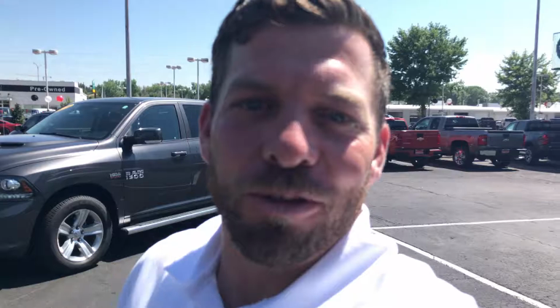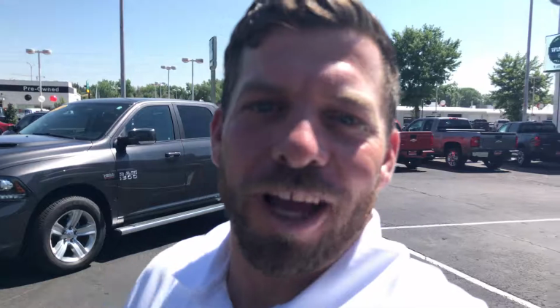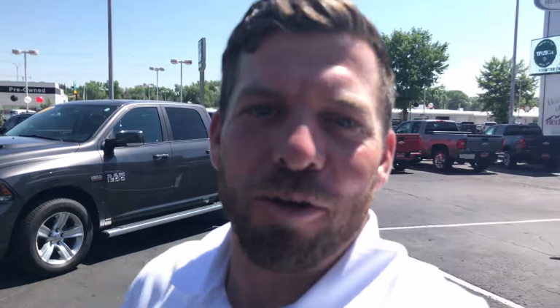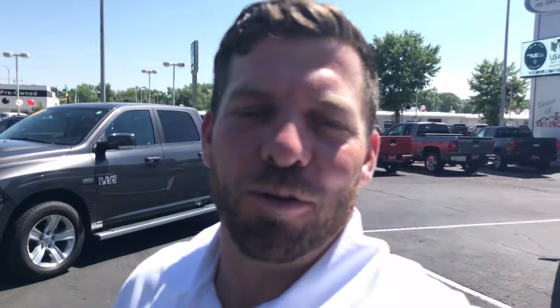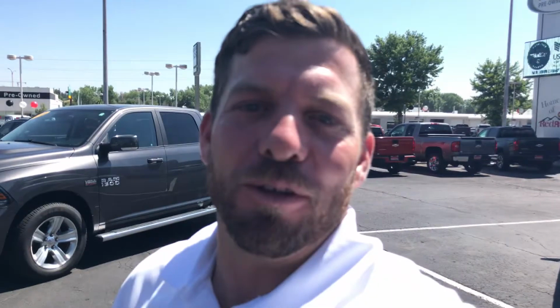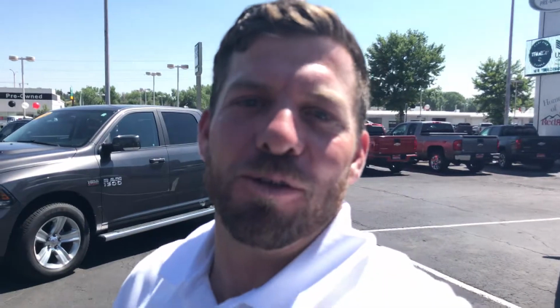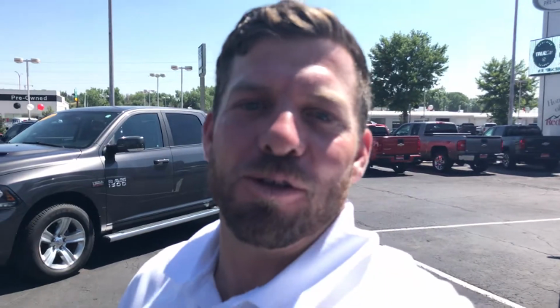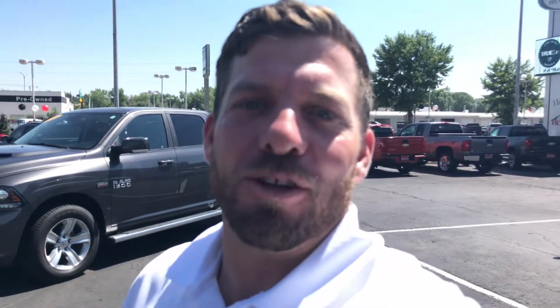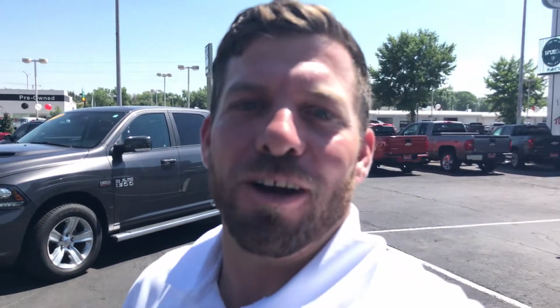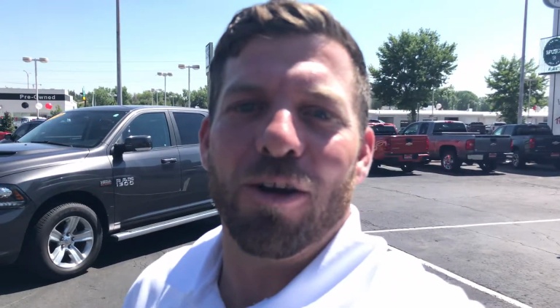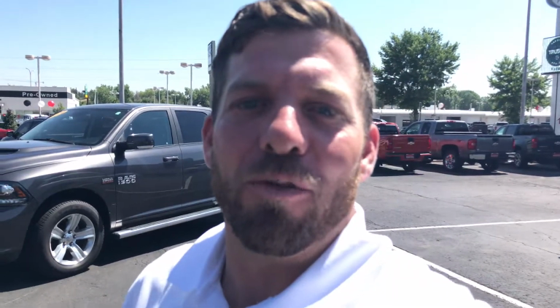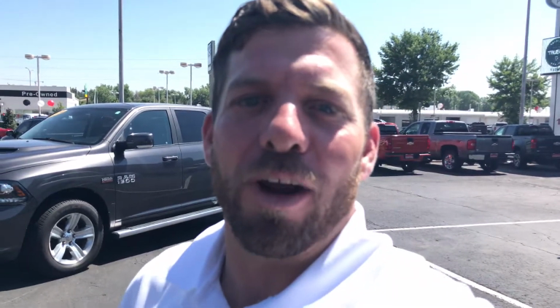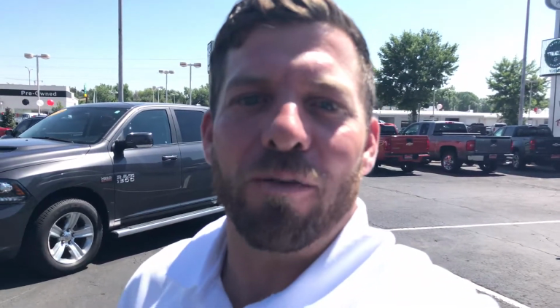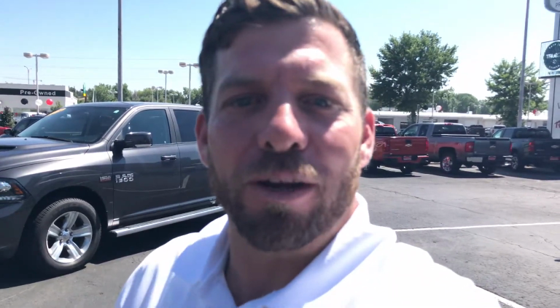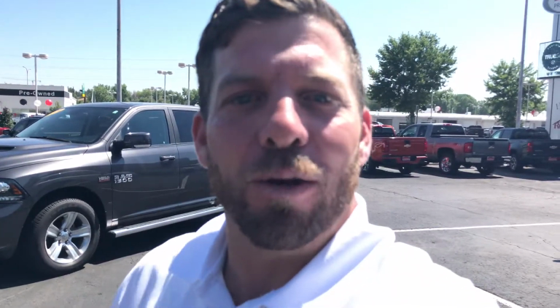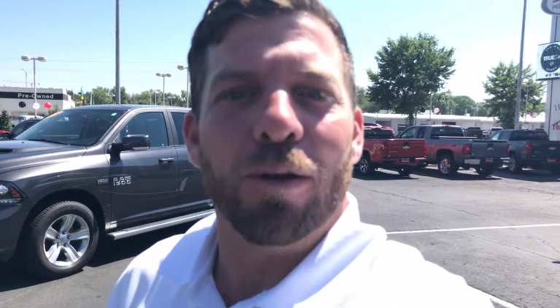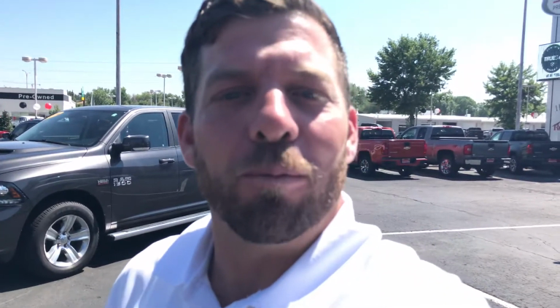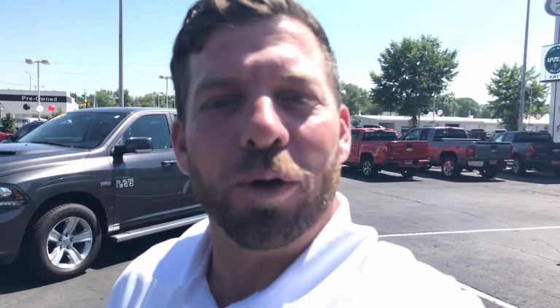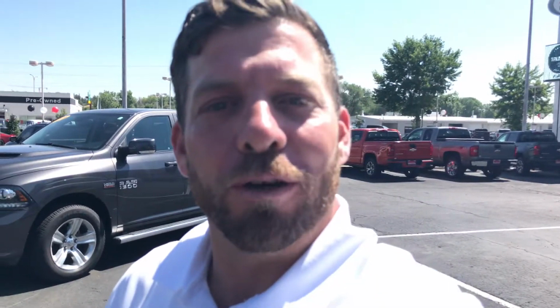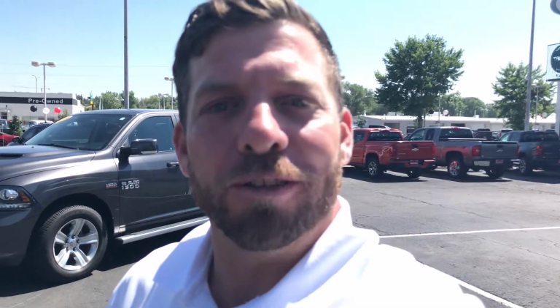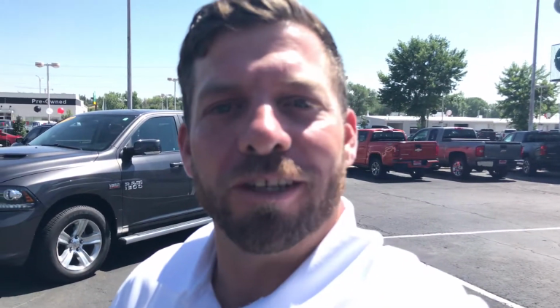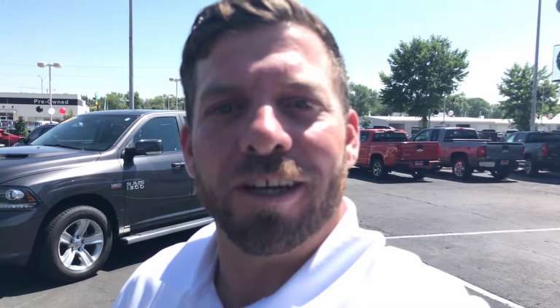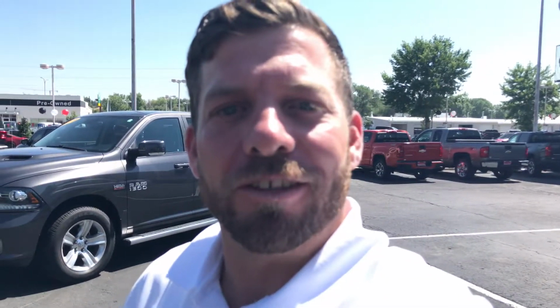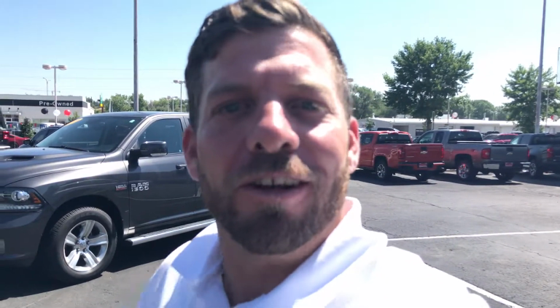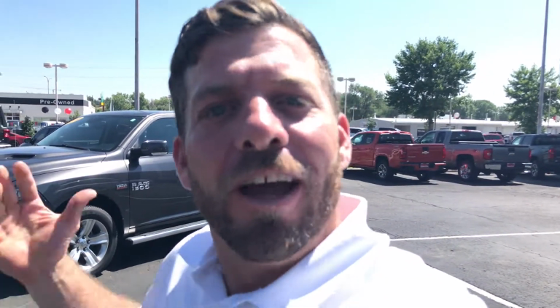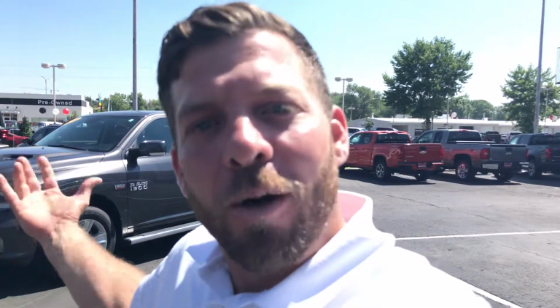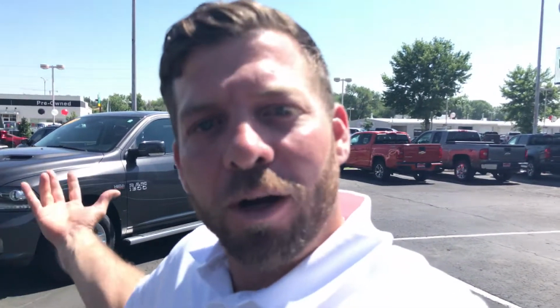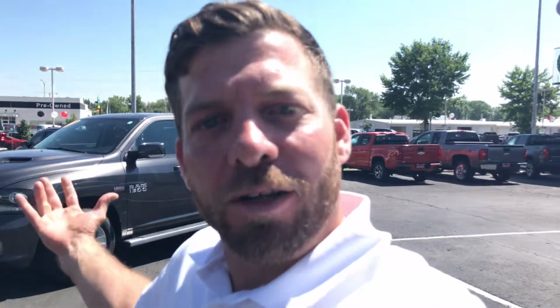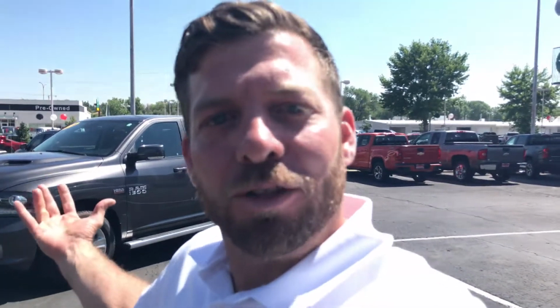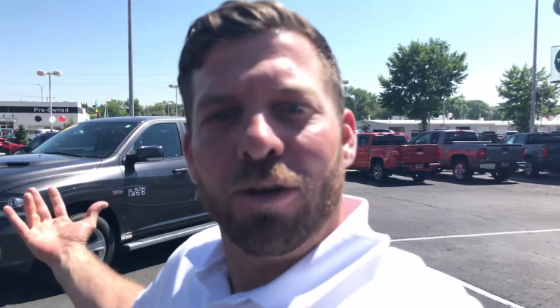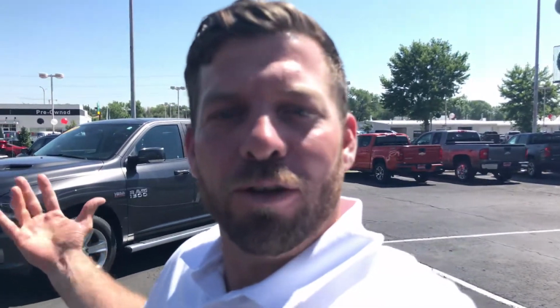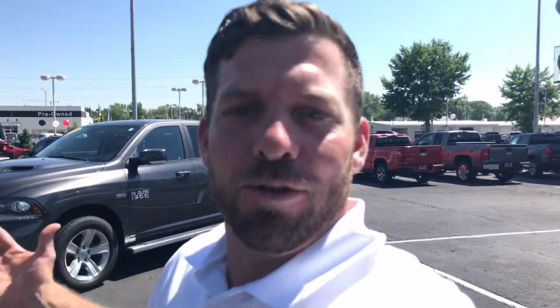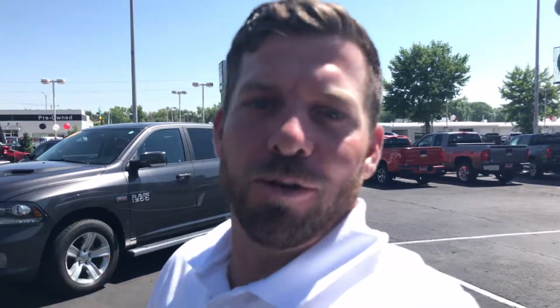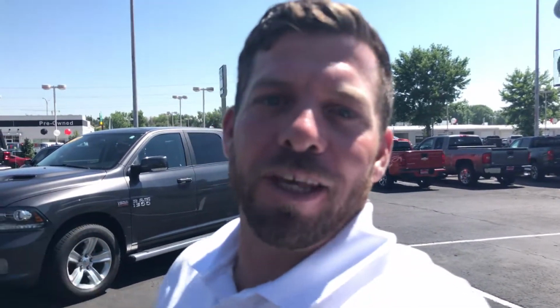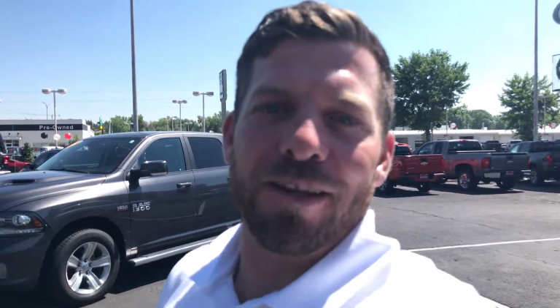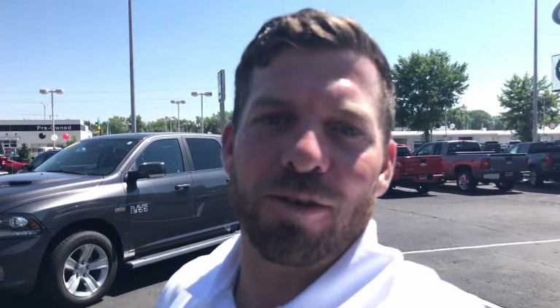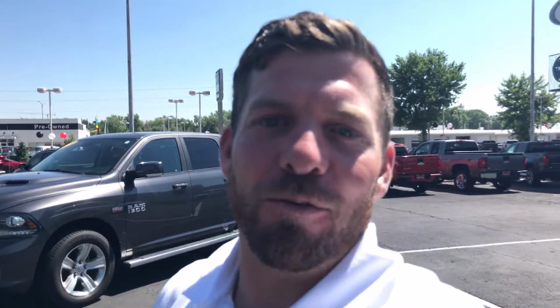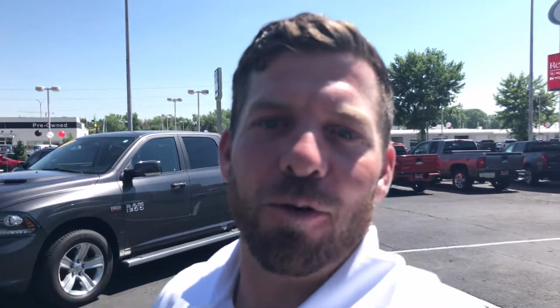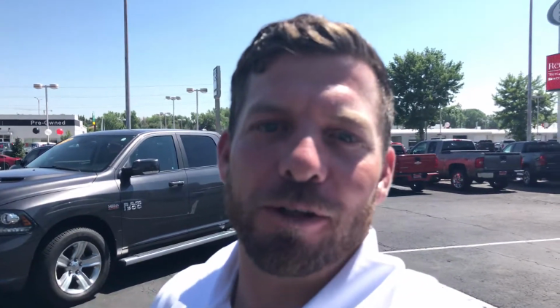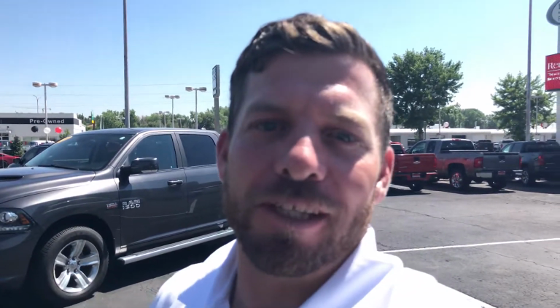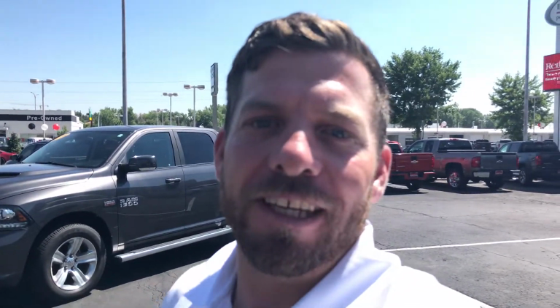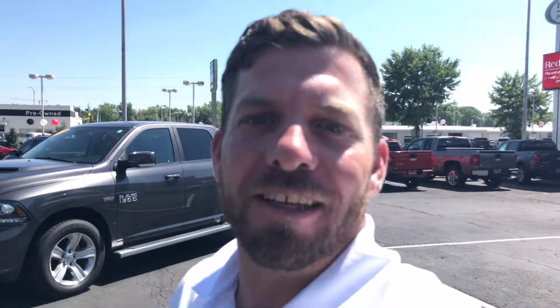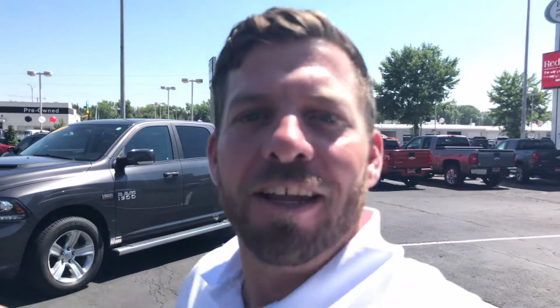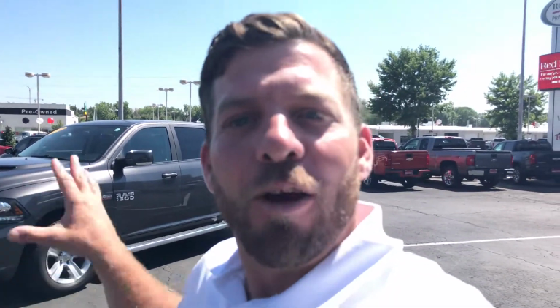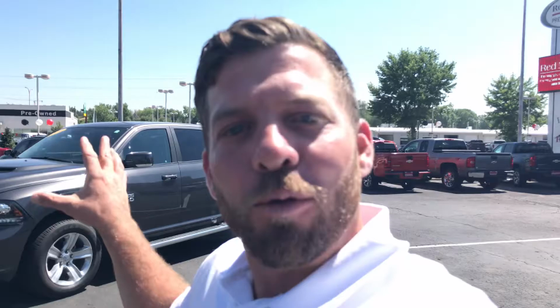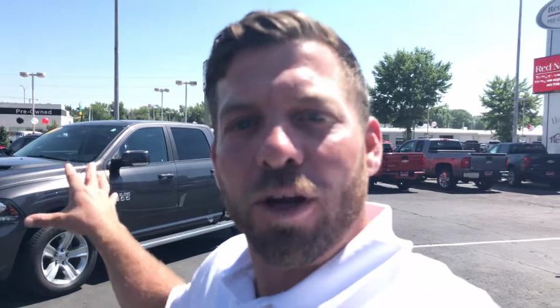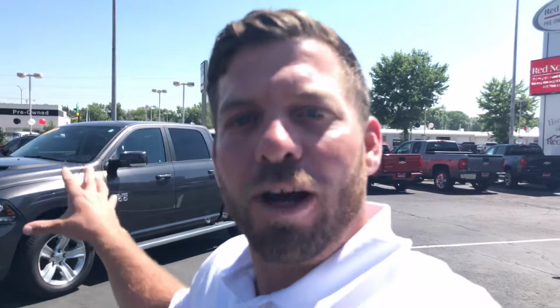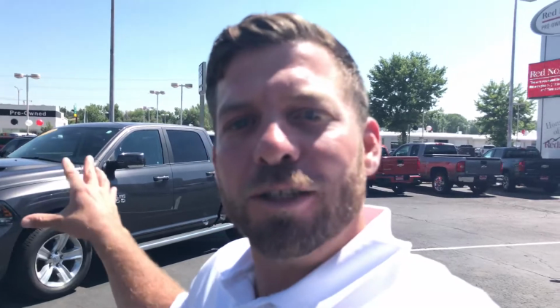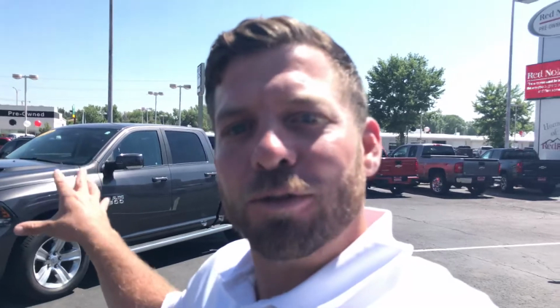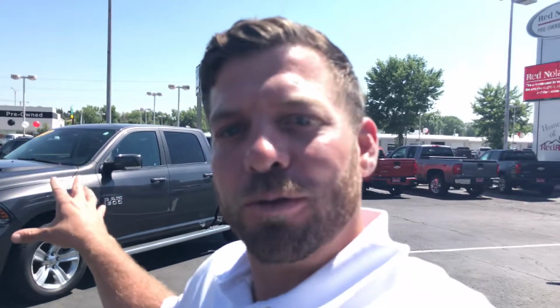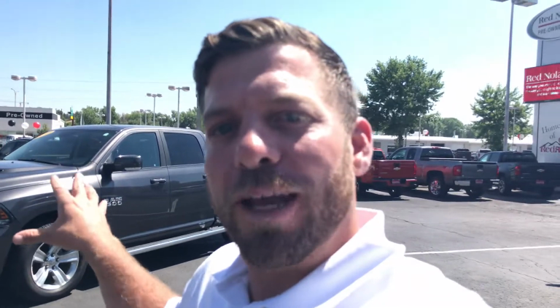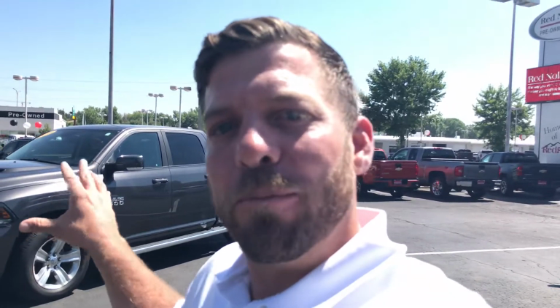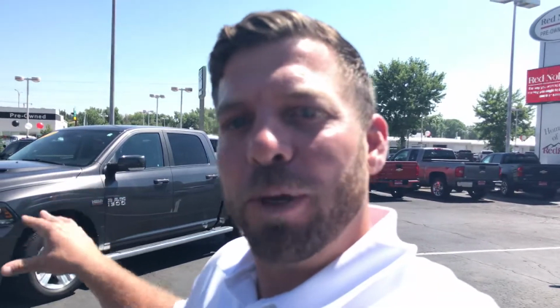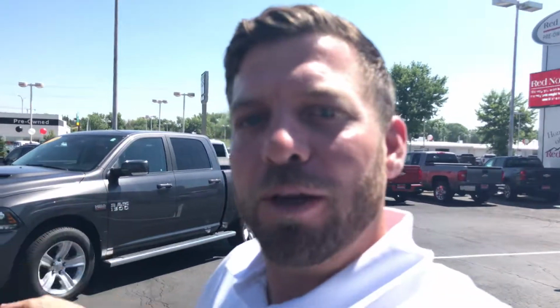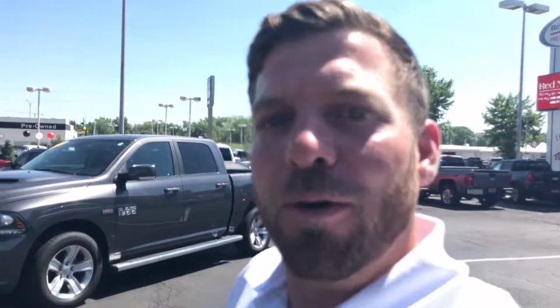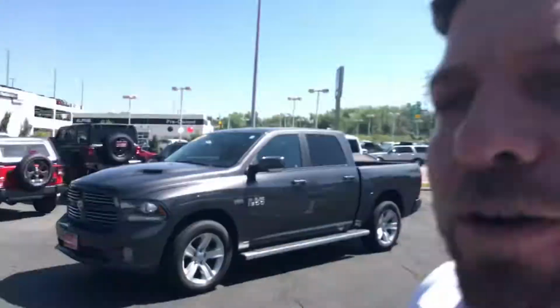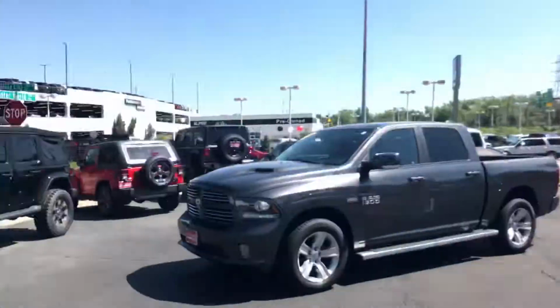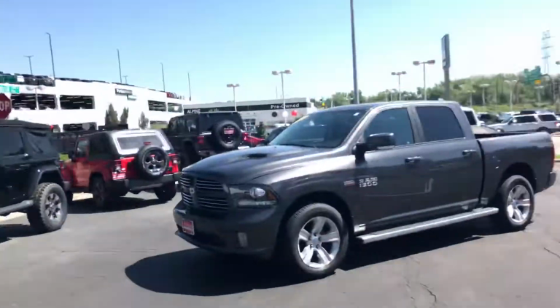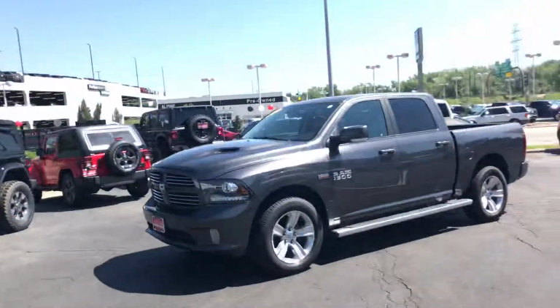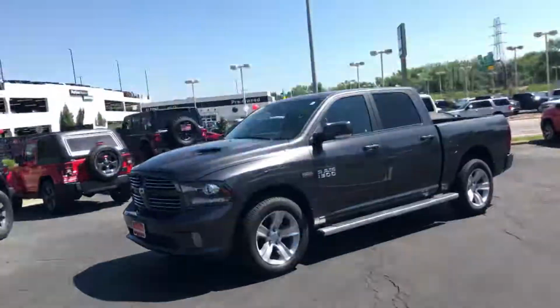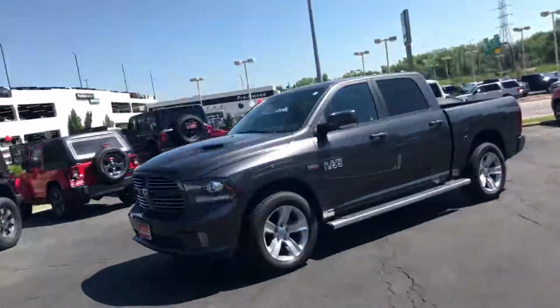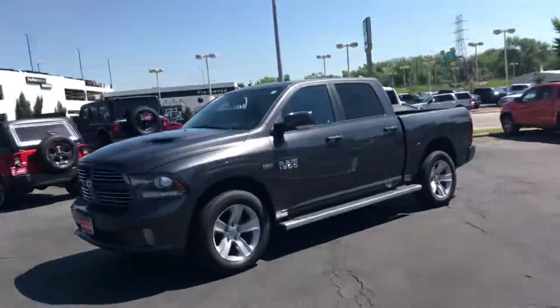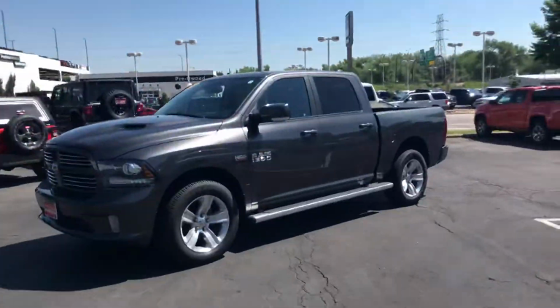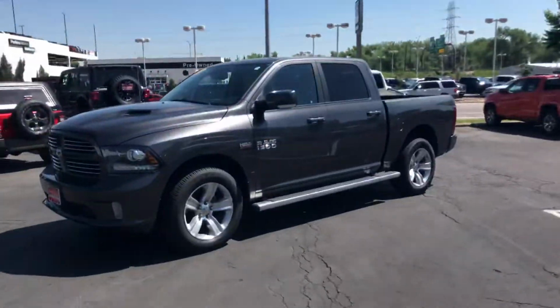How are you? This is Sean over at Red Noland Pre-Owned Center. I wanted to show you the 2014 Dodge Ram Bighorn you're interested in.